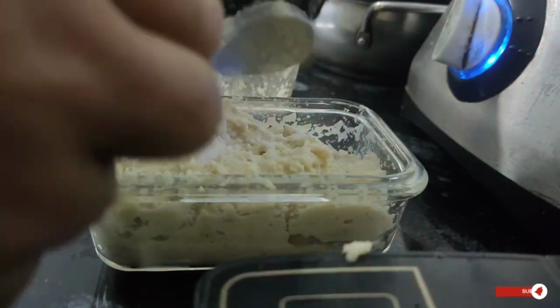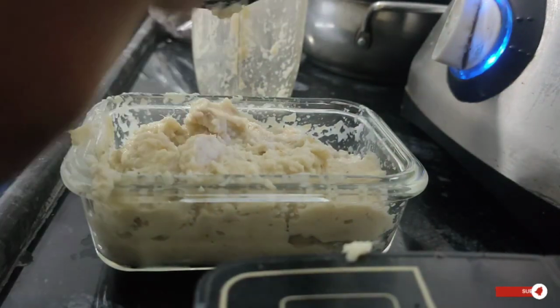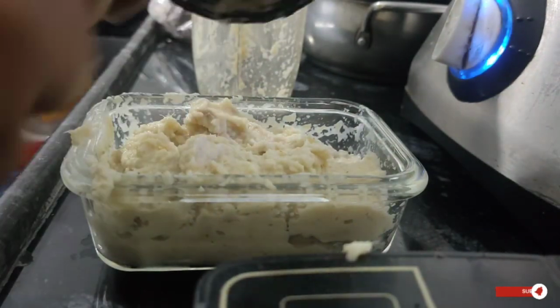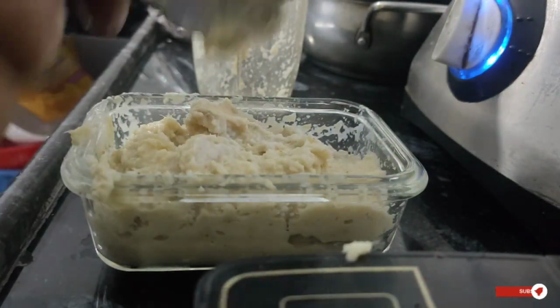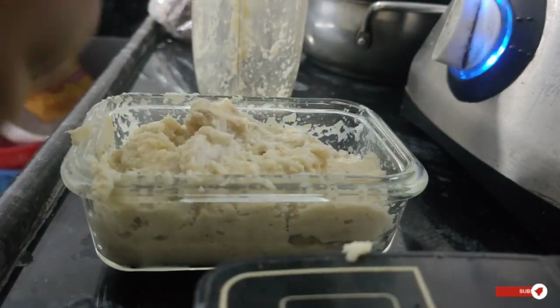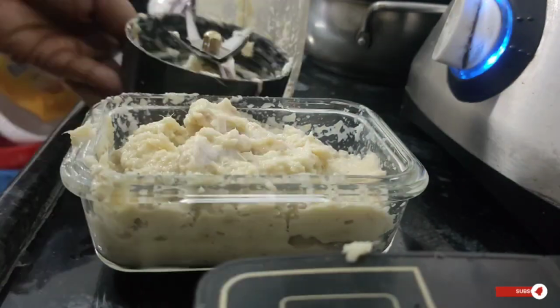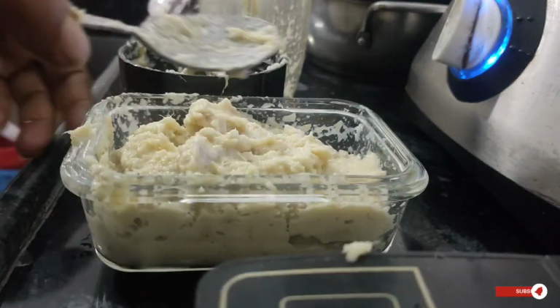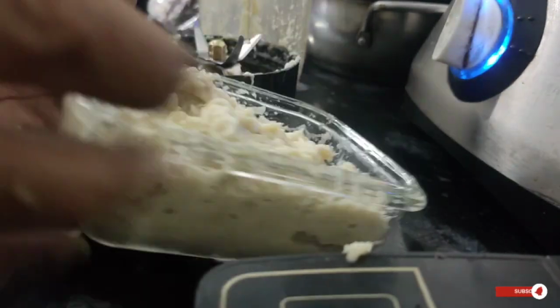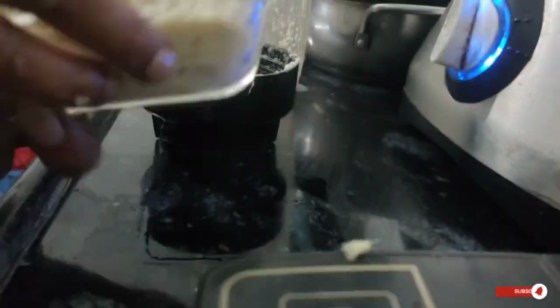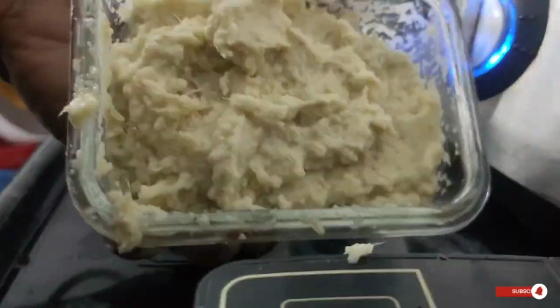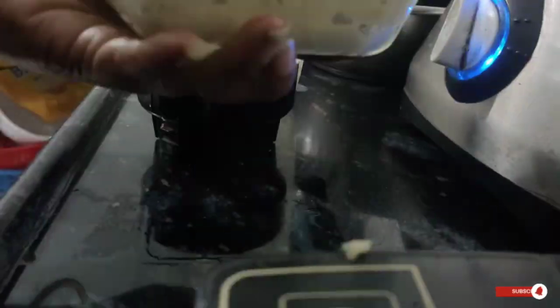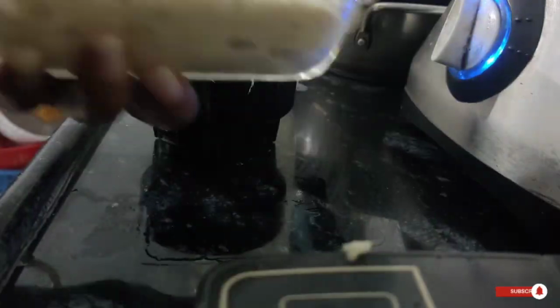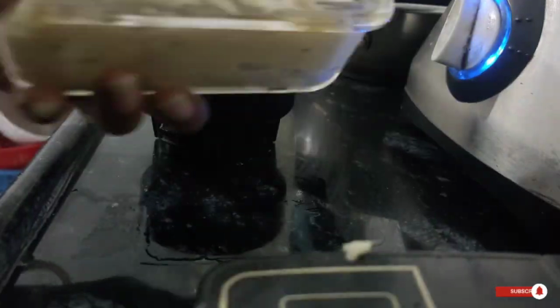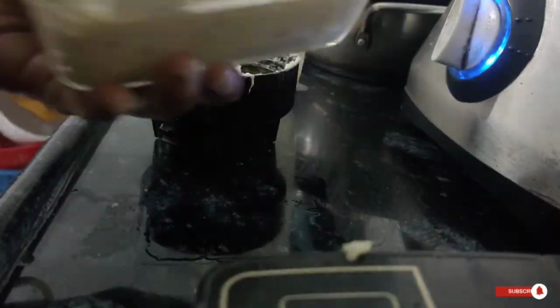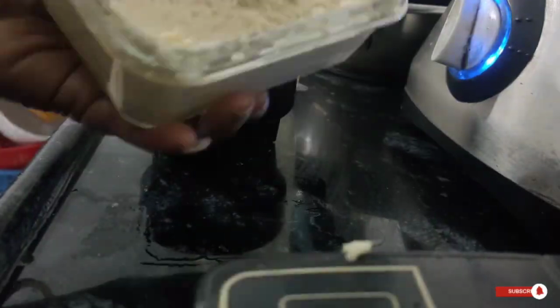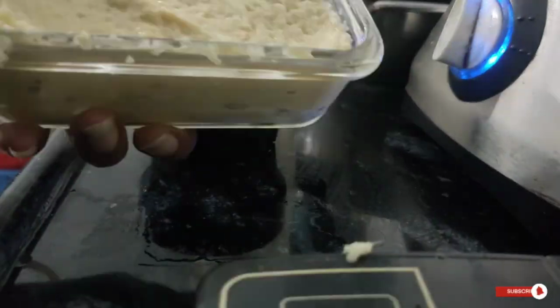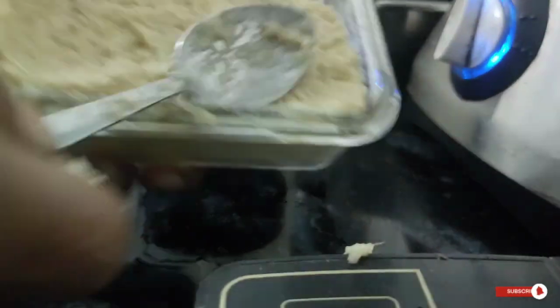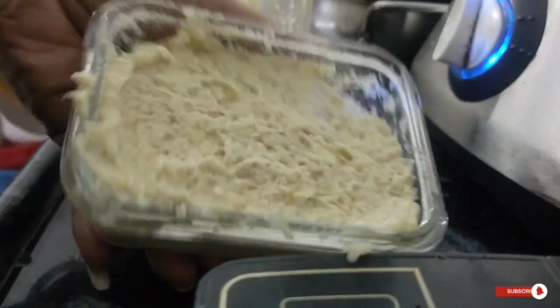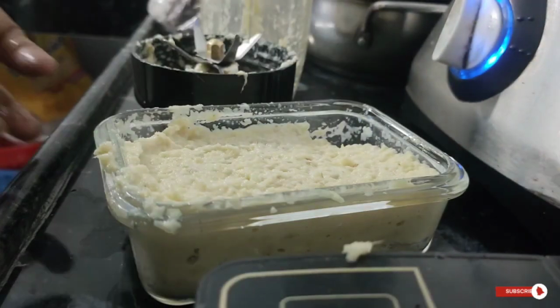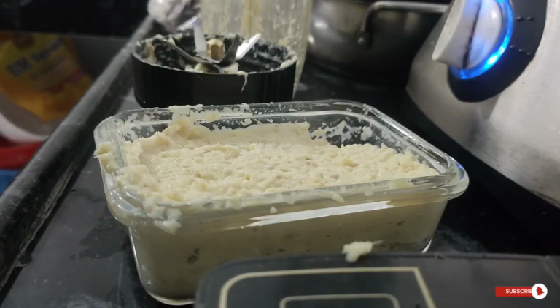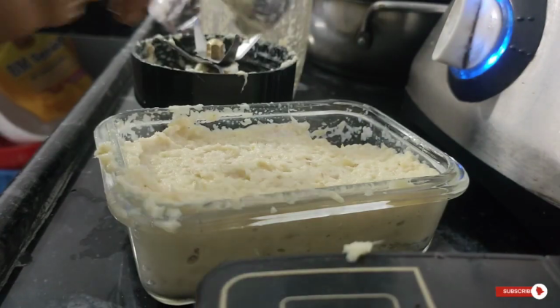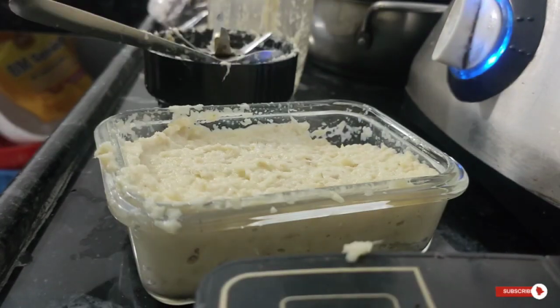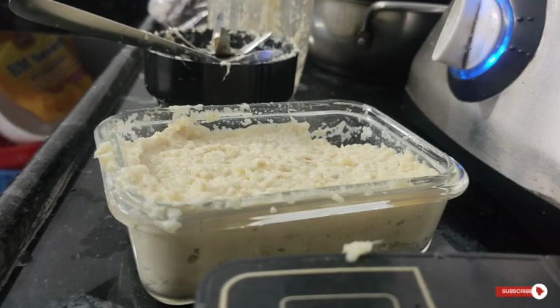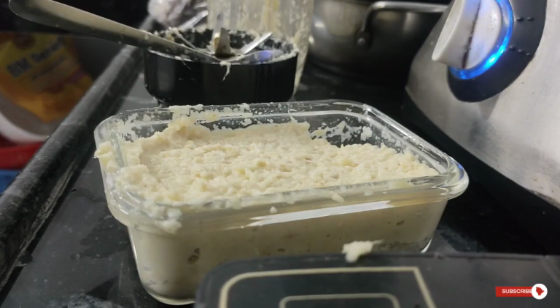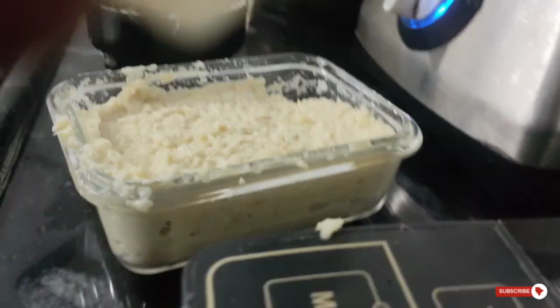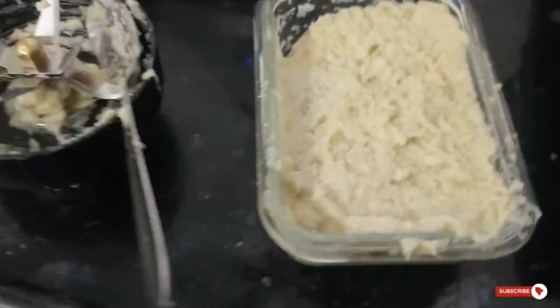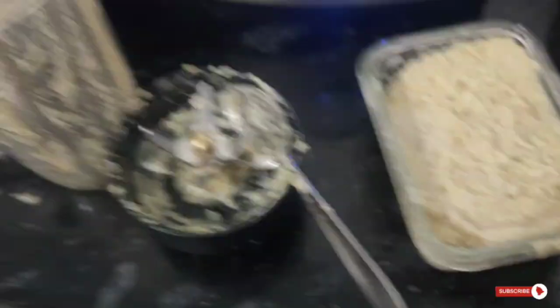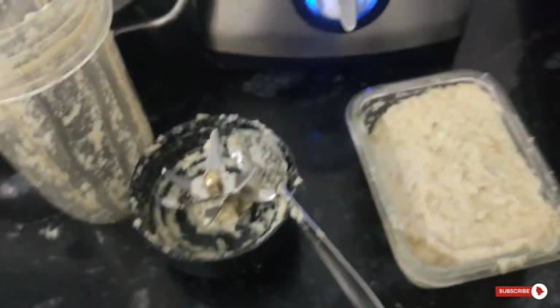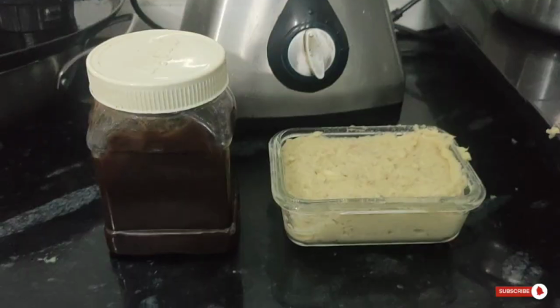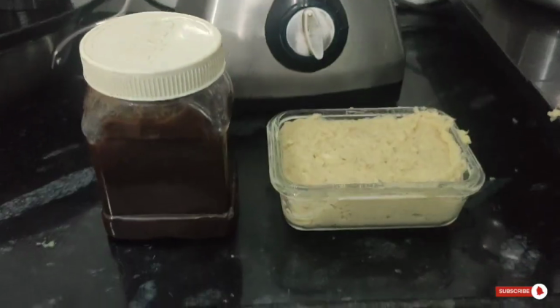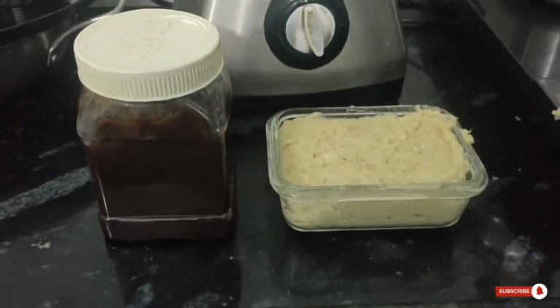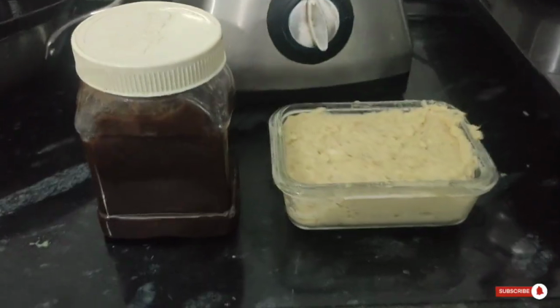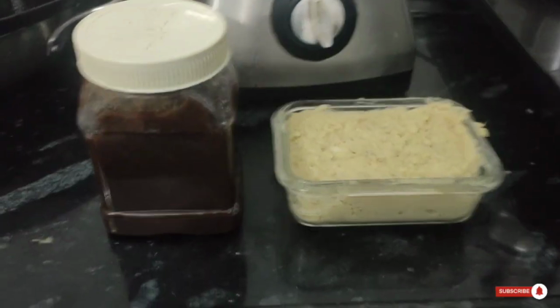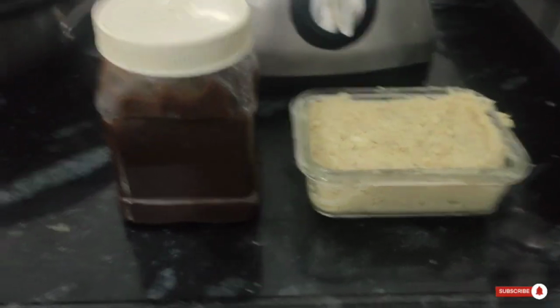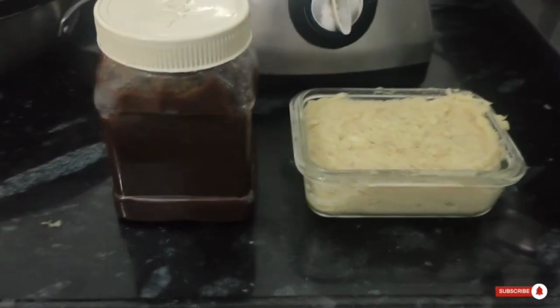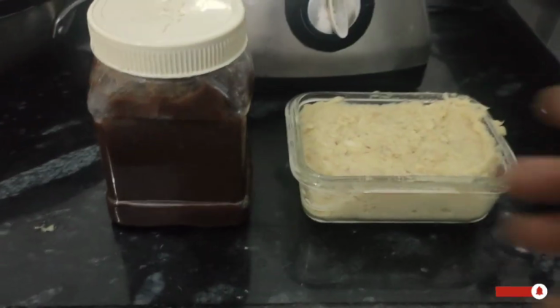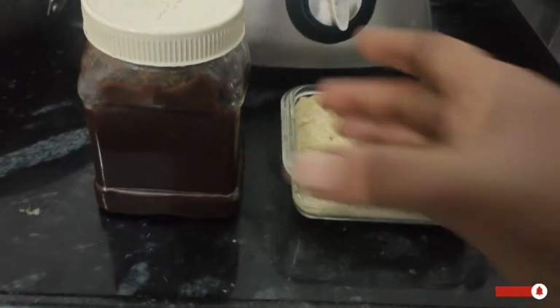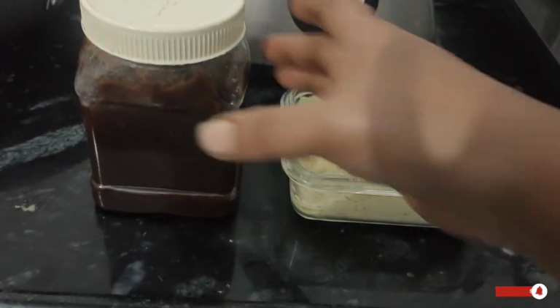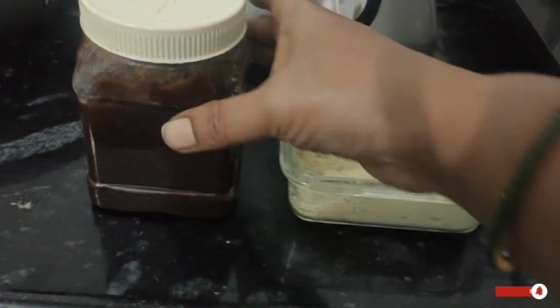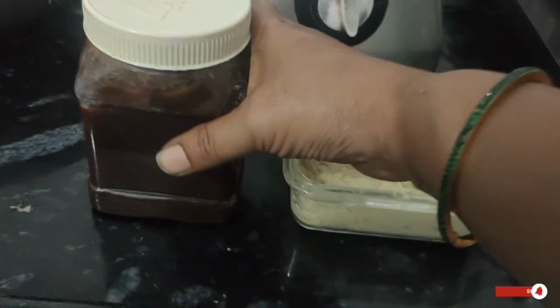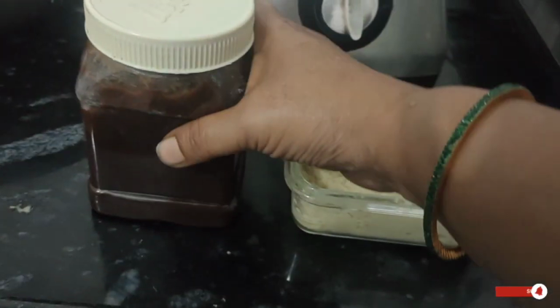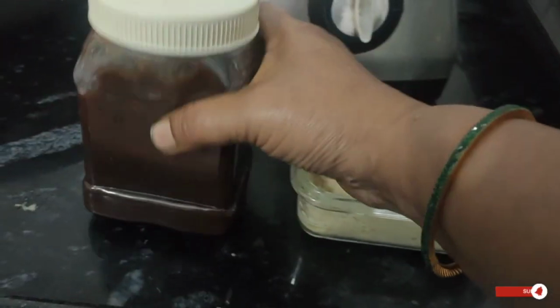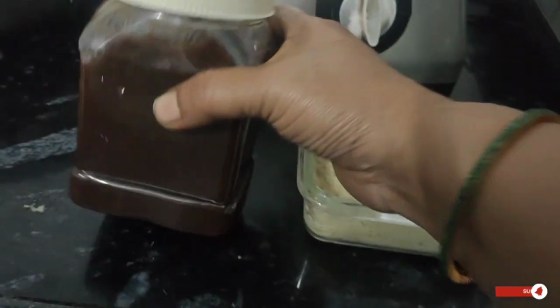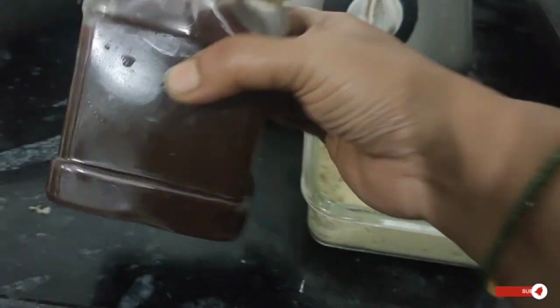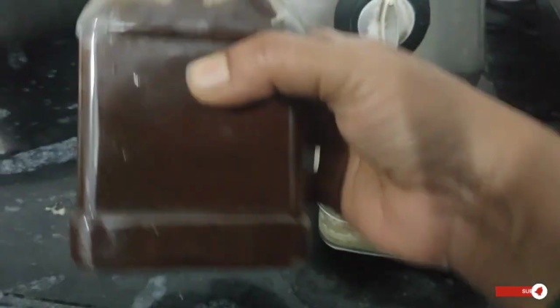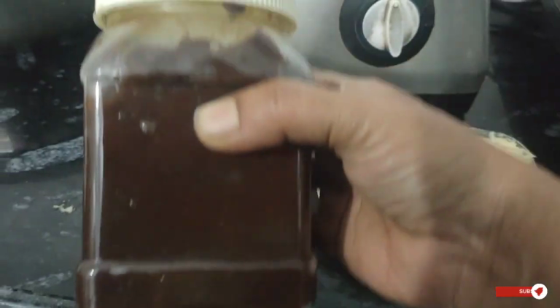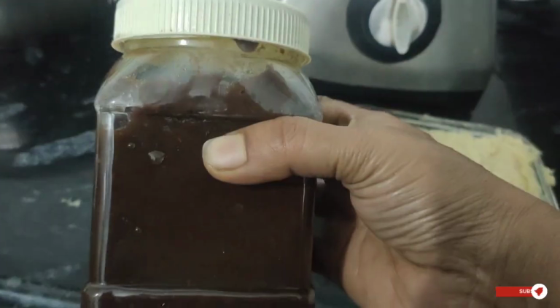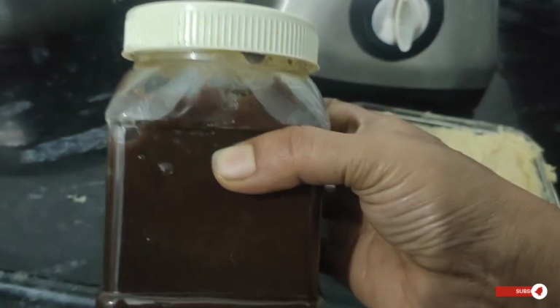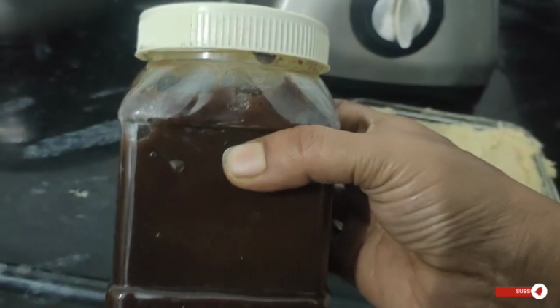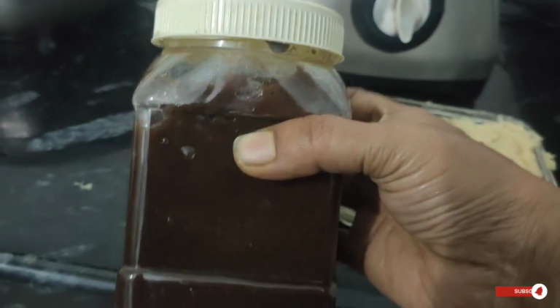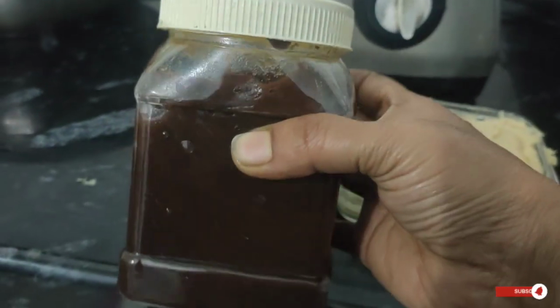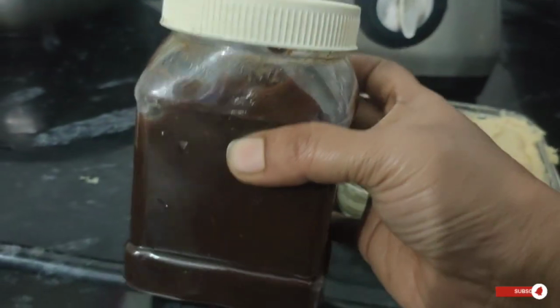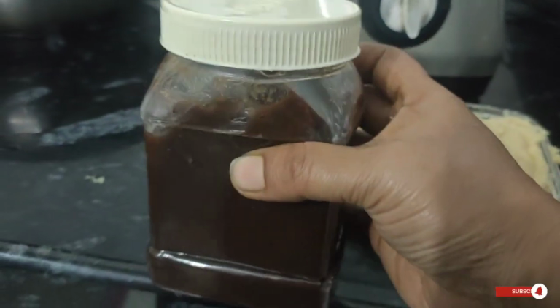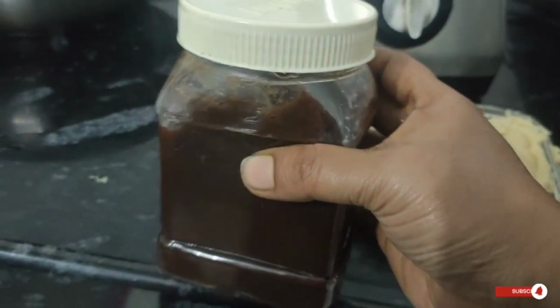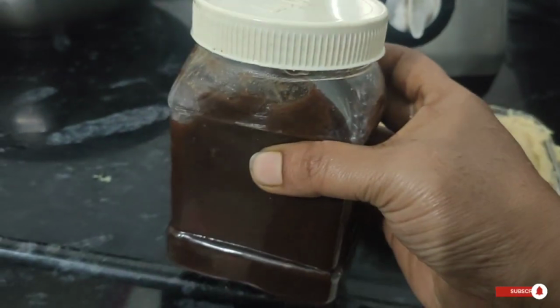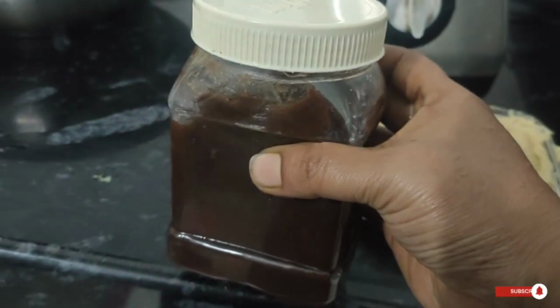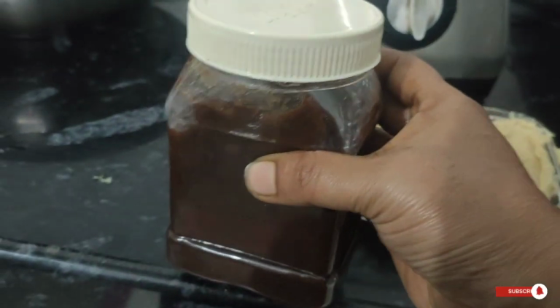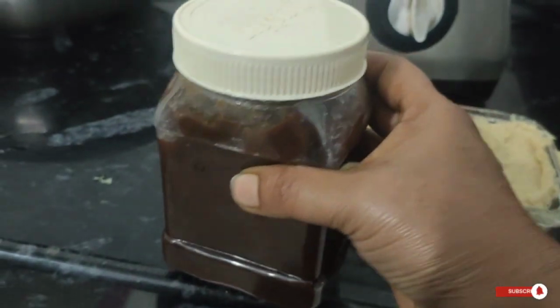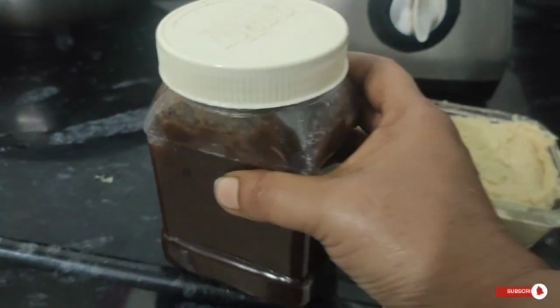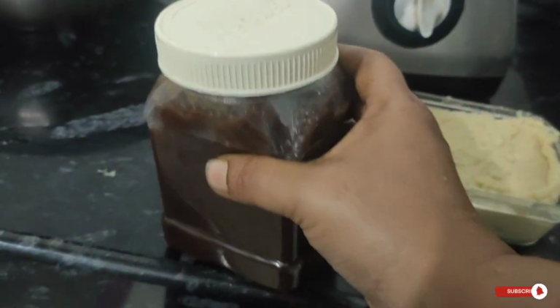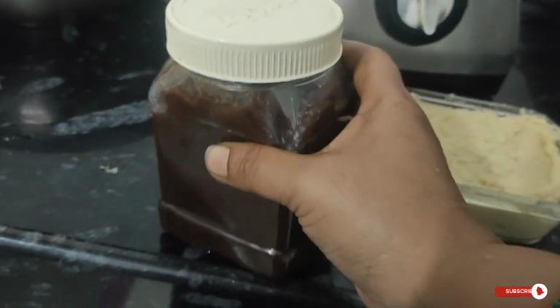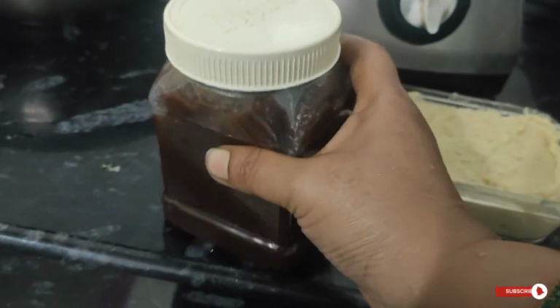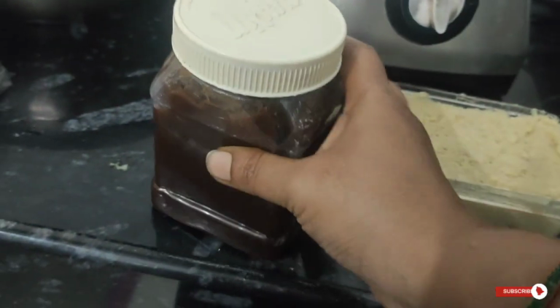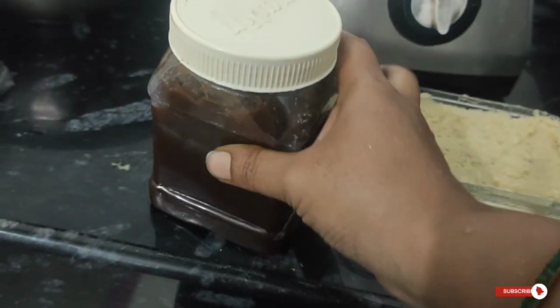It will be added to the lid and stored. This is how we cook it.